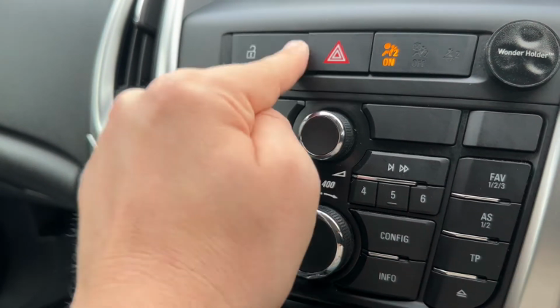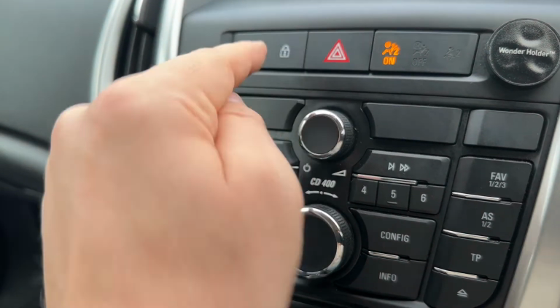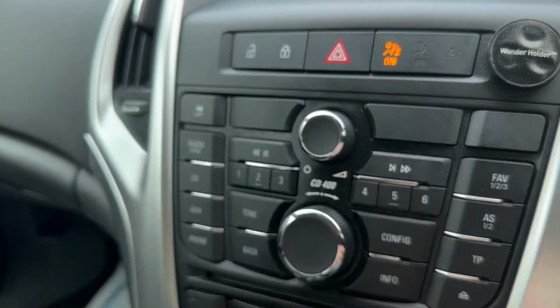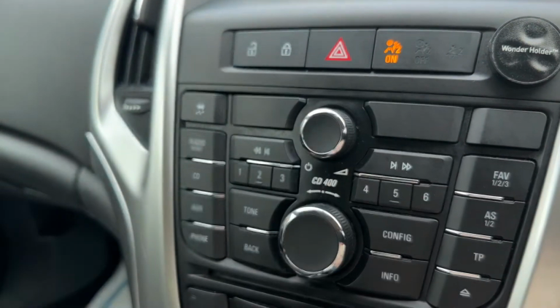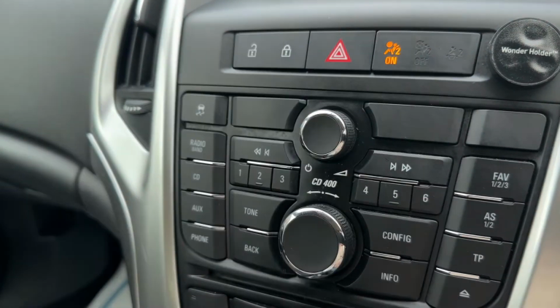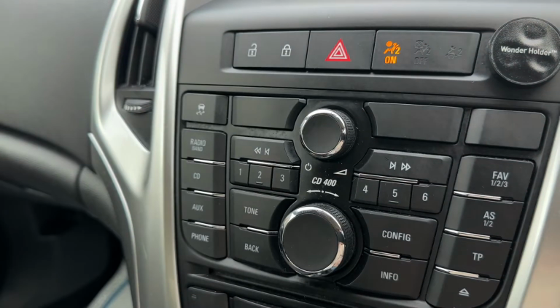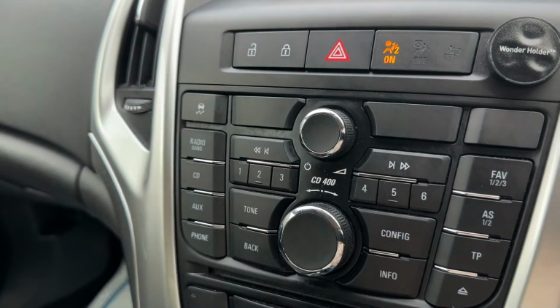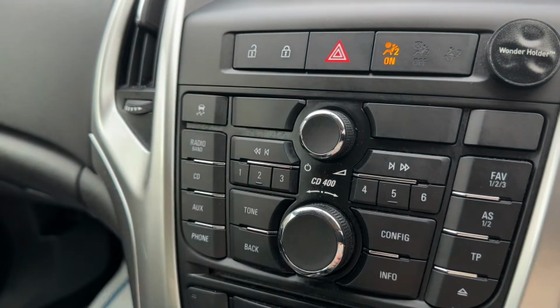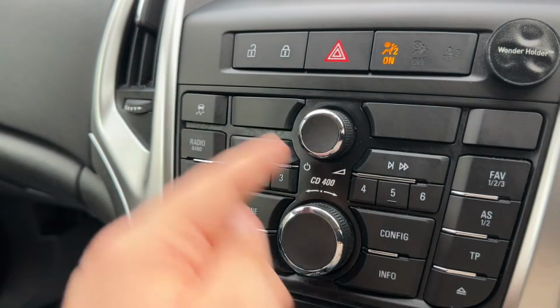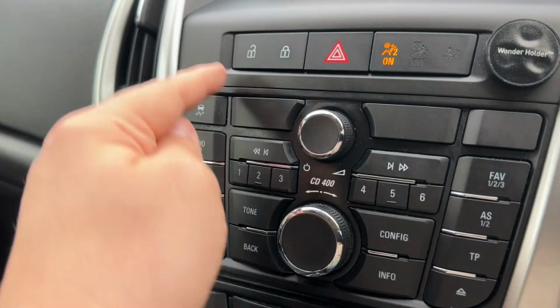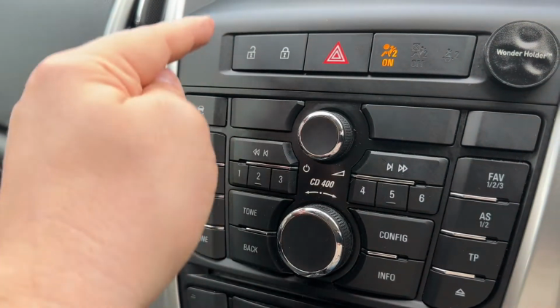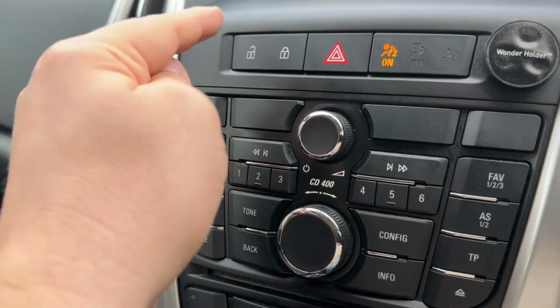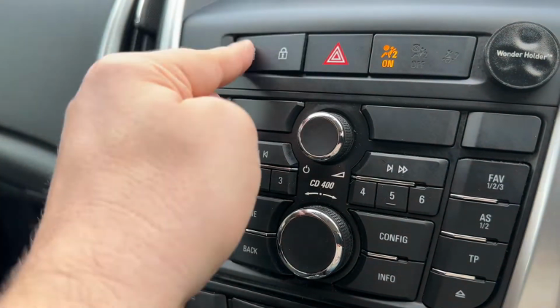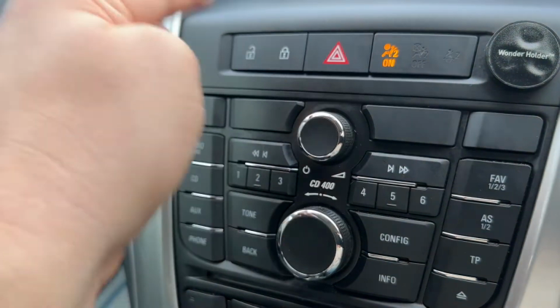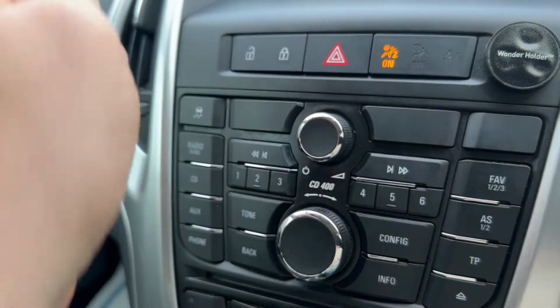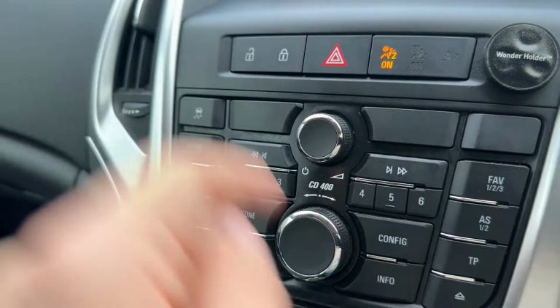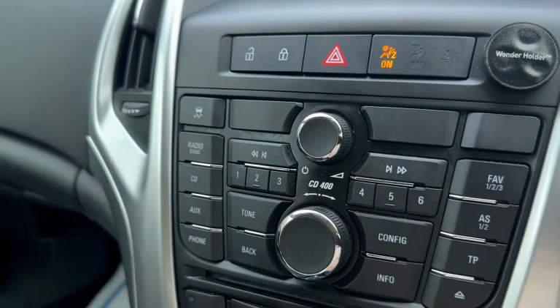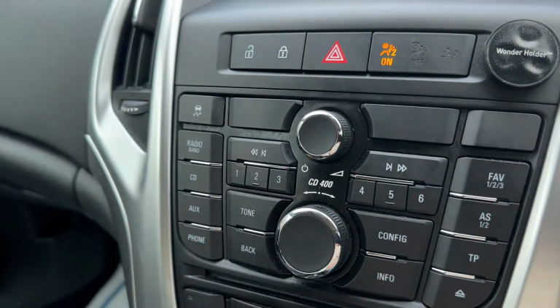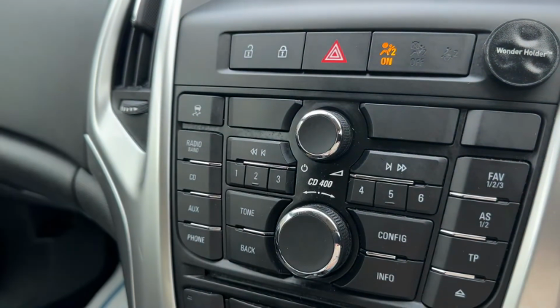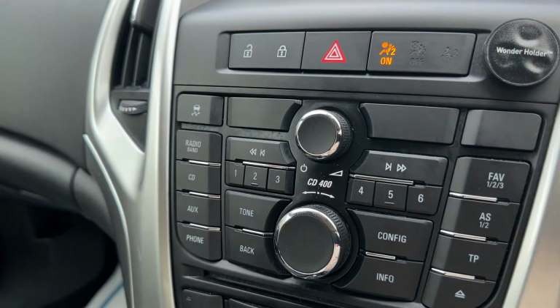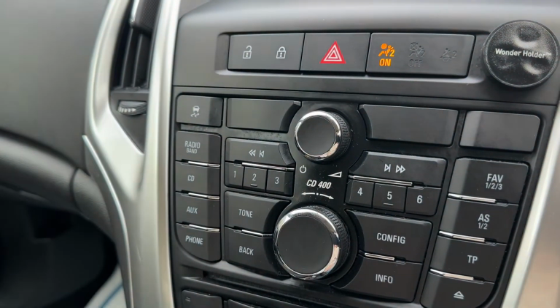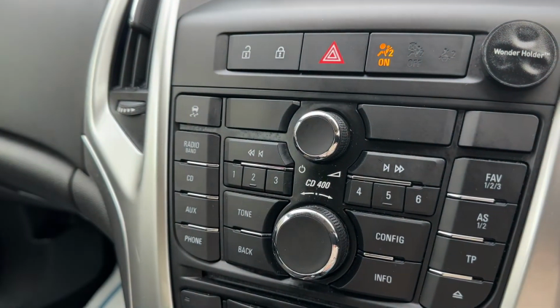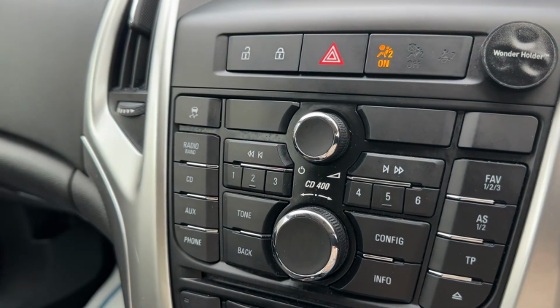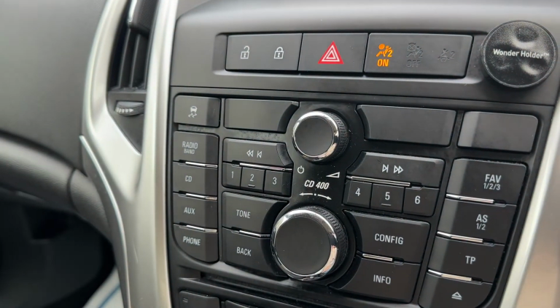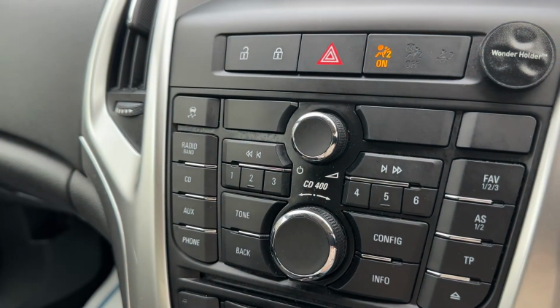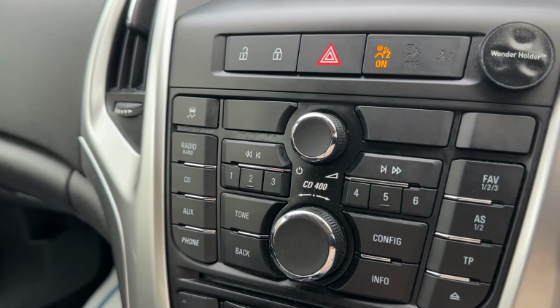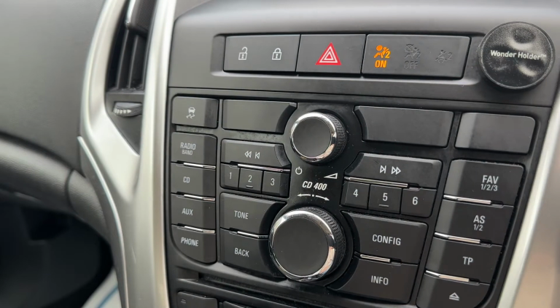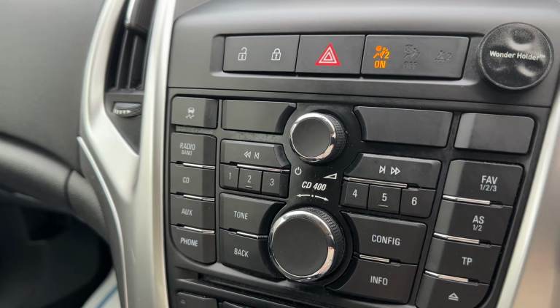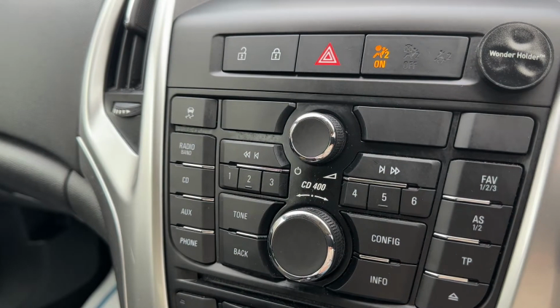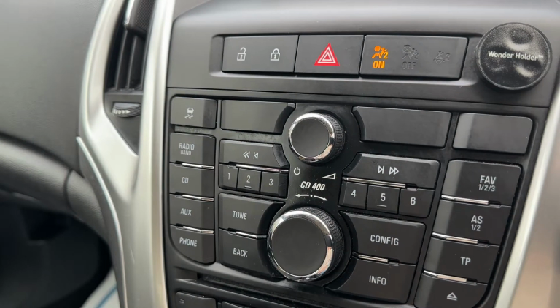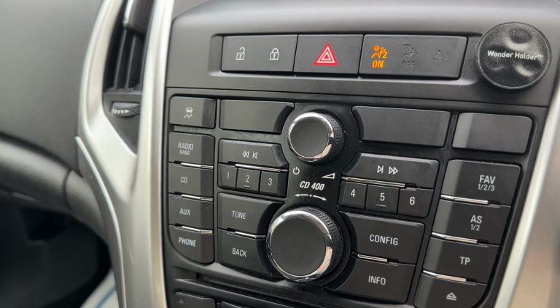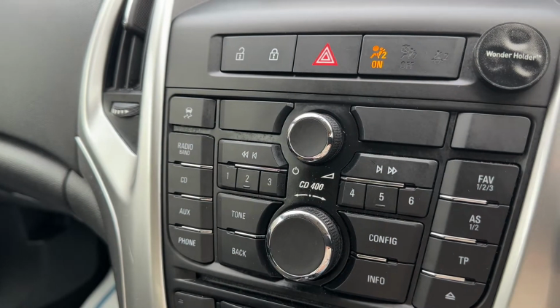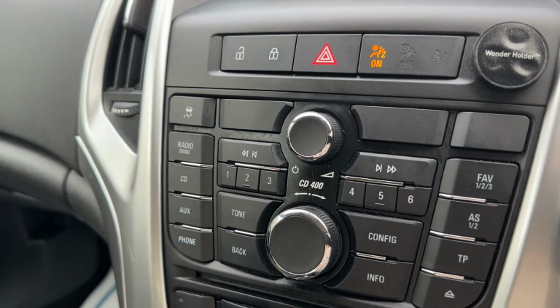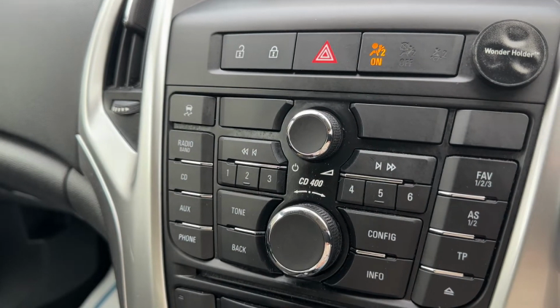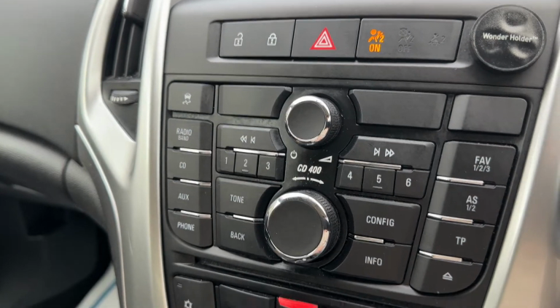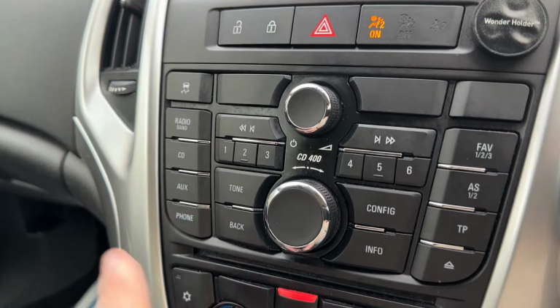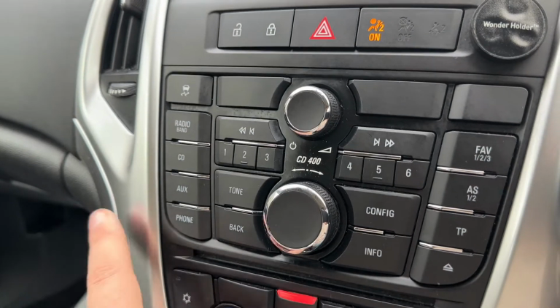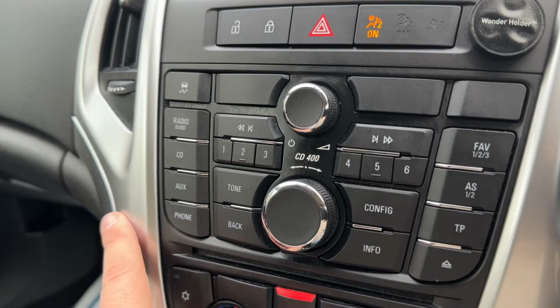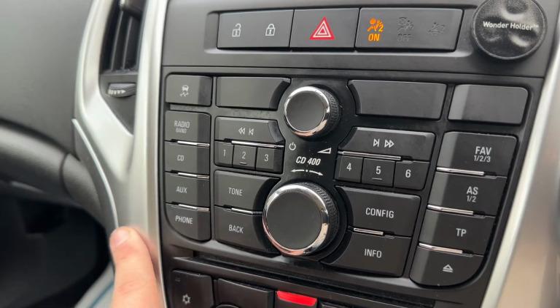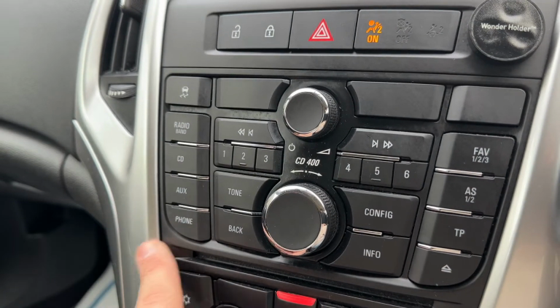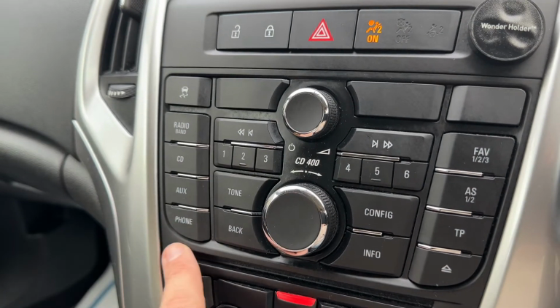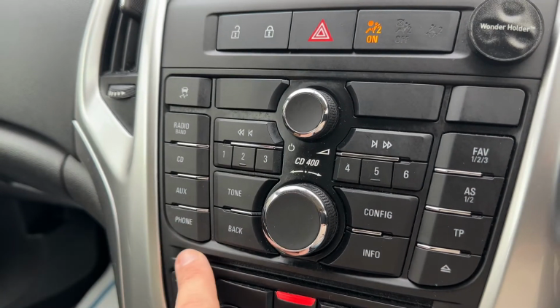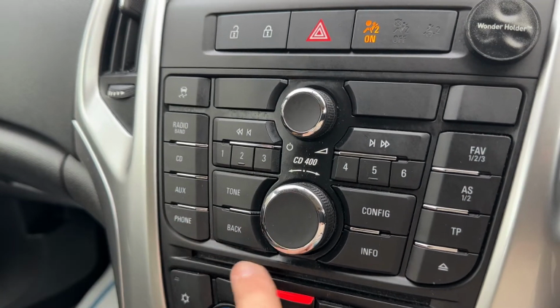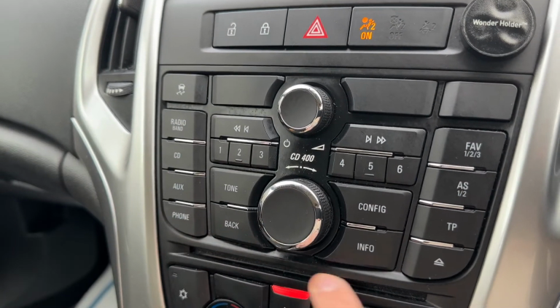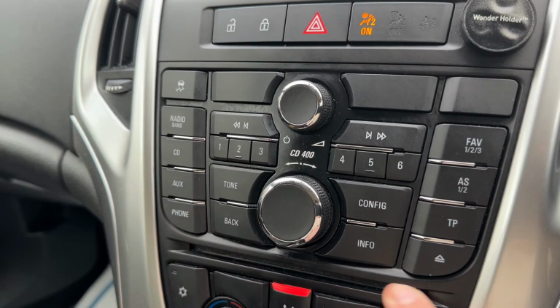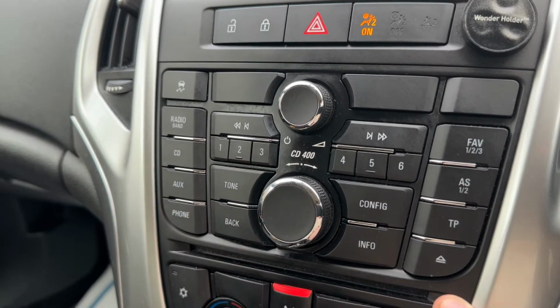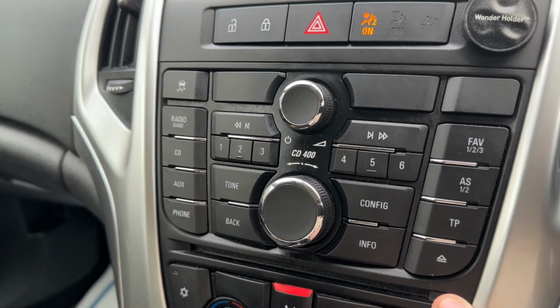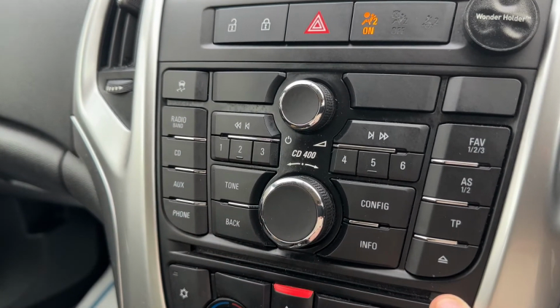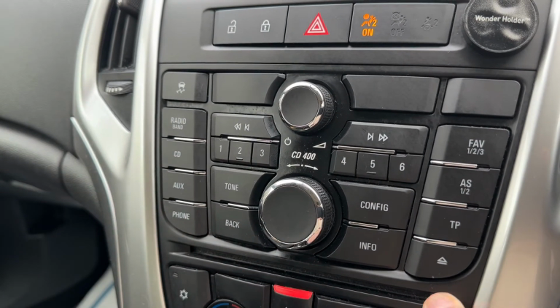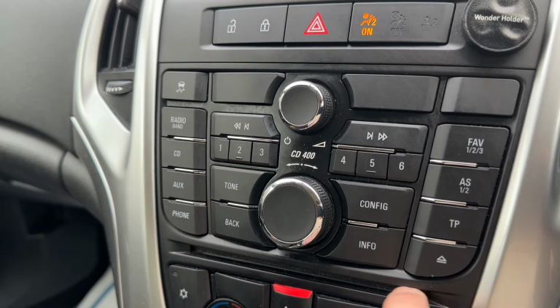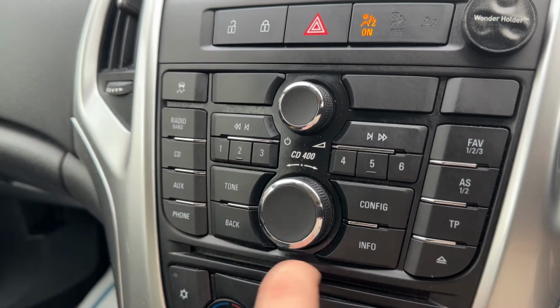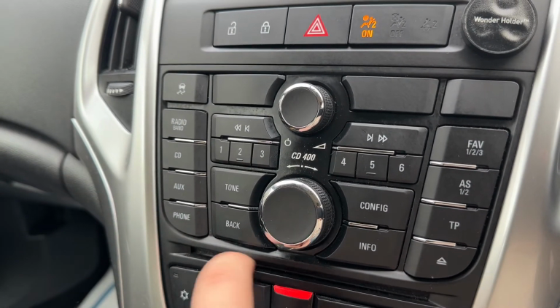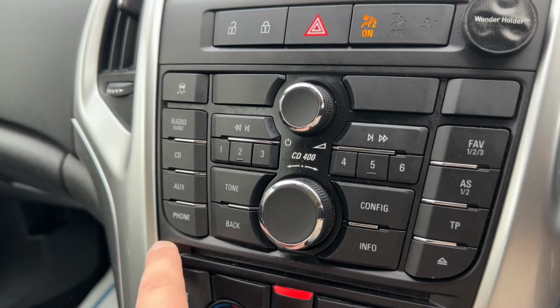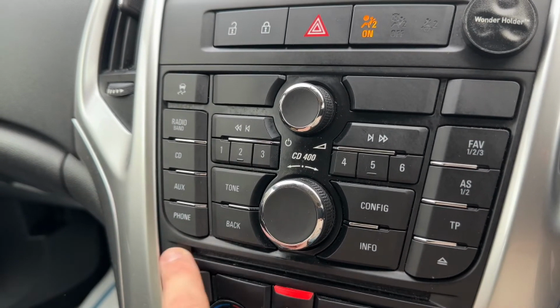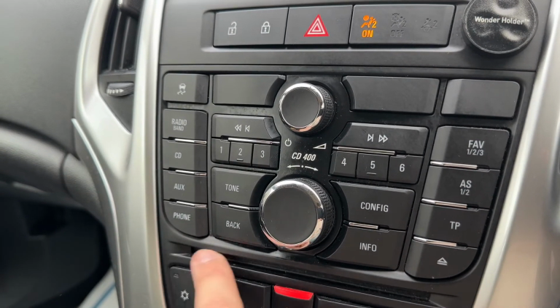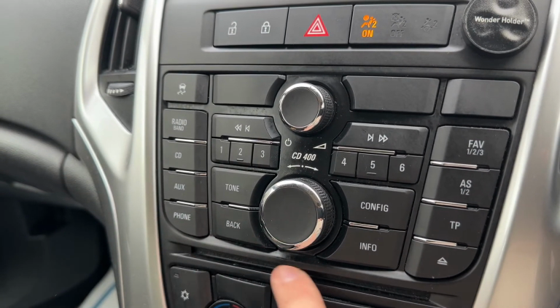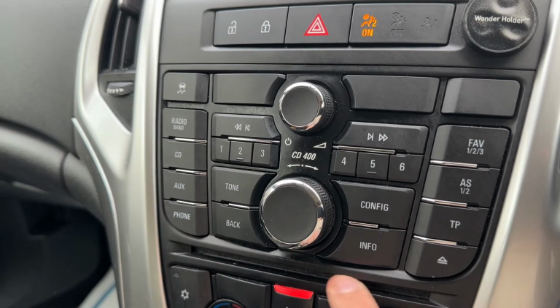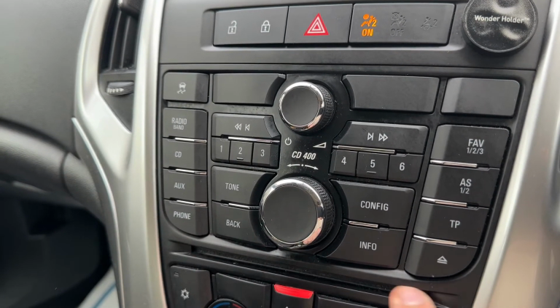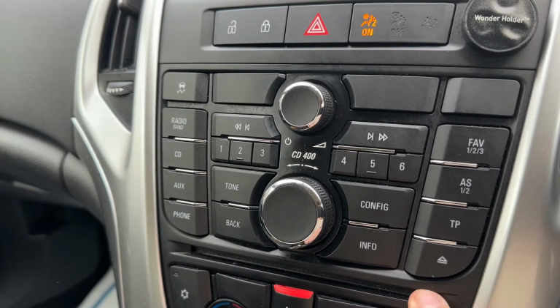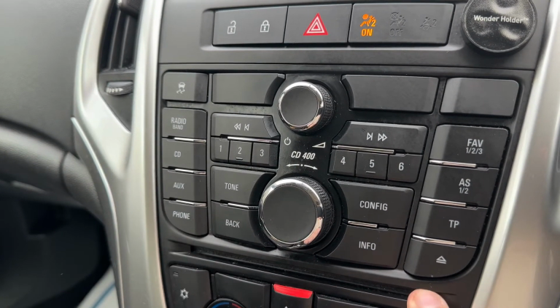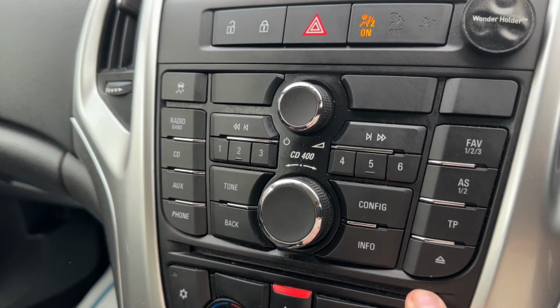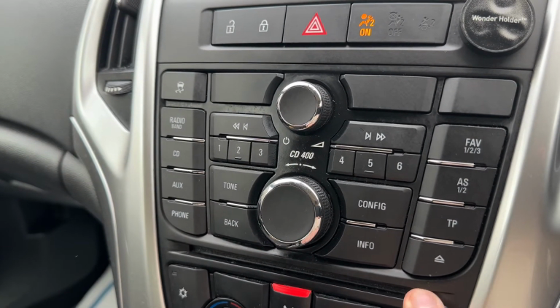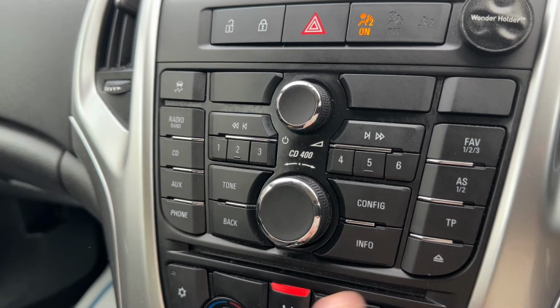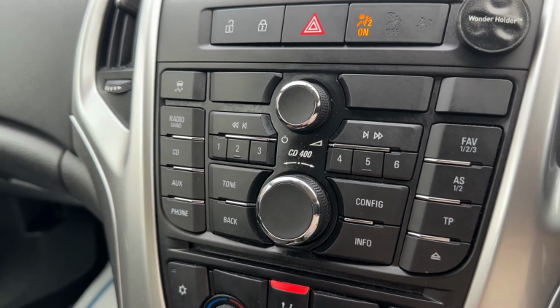We have deadlocks so that you can lock and unlock the car doors from the outside, and just here you'll see the CD player for the stereo itself.